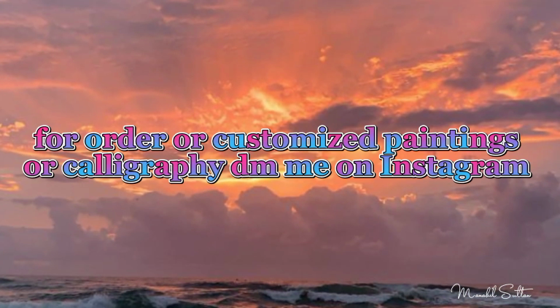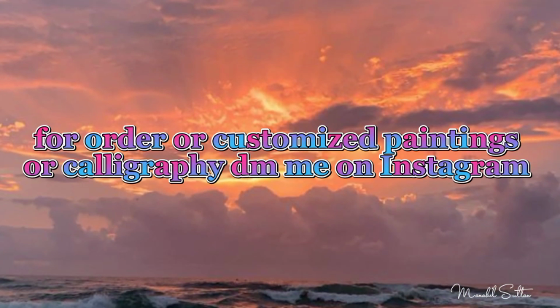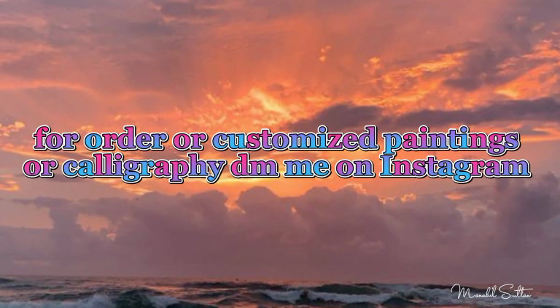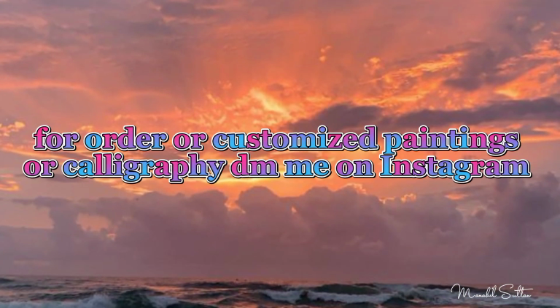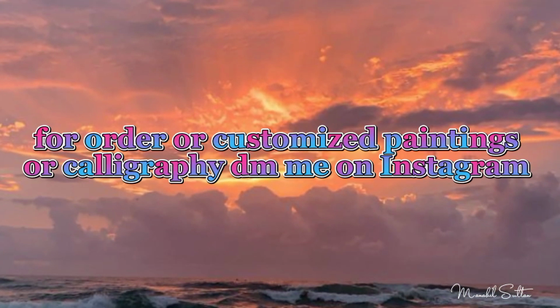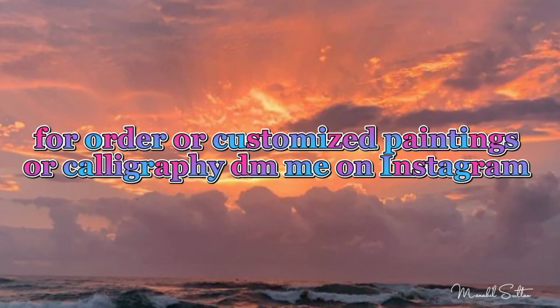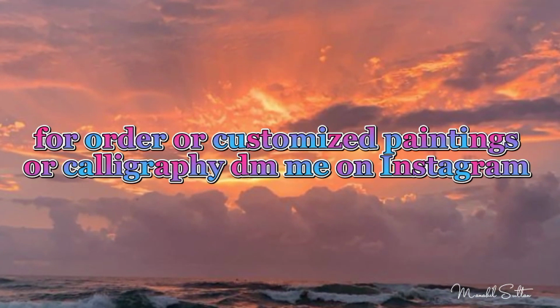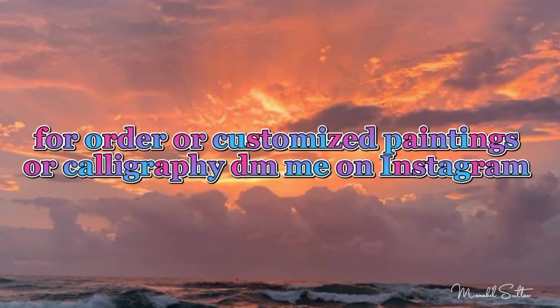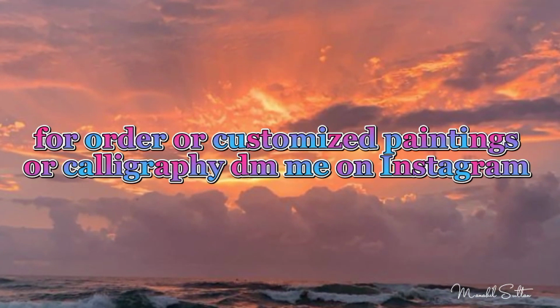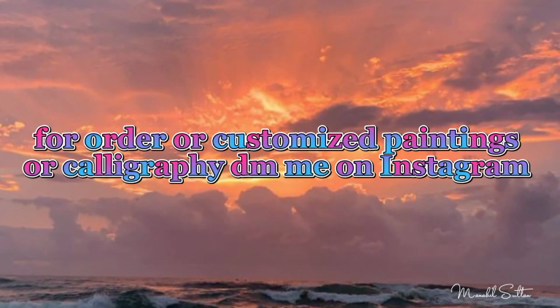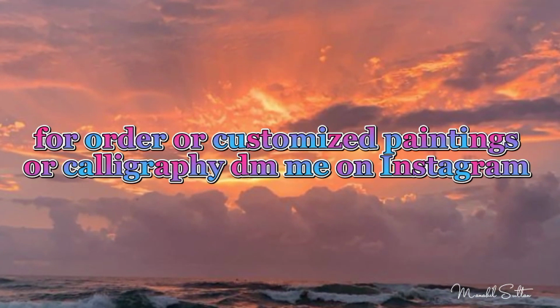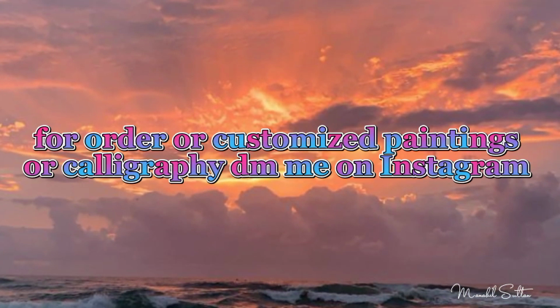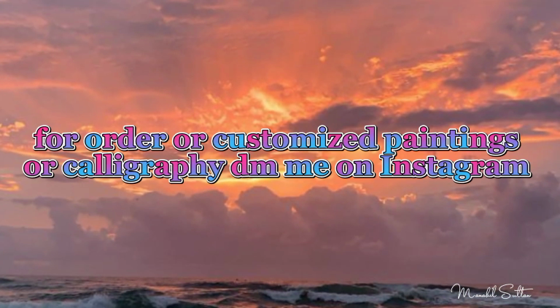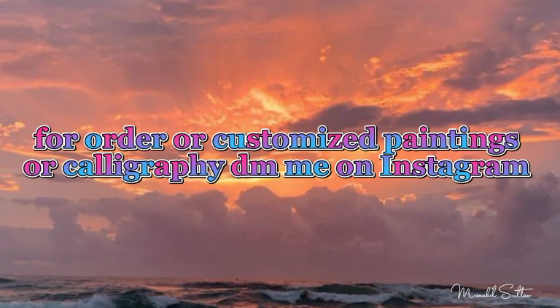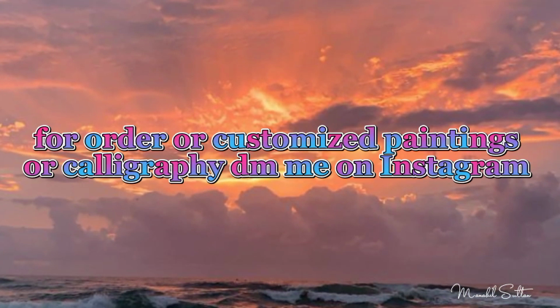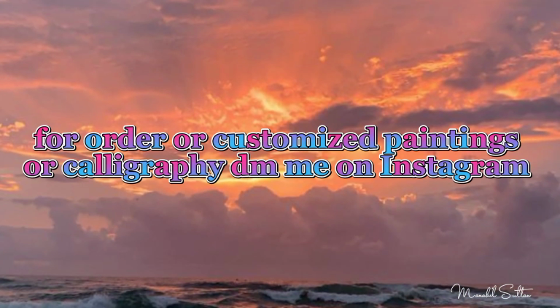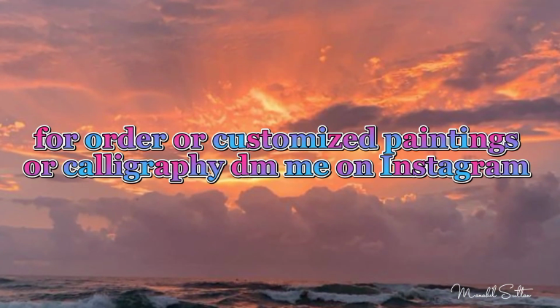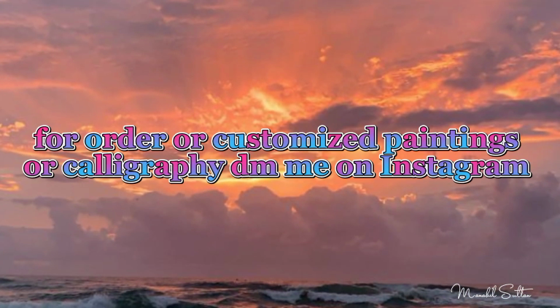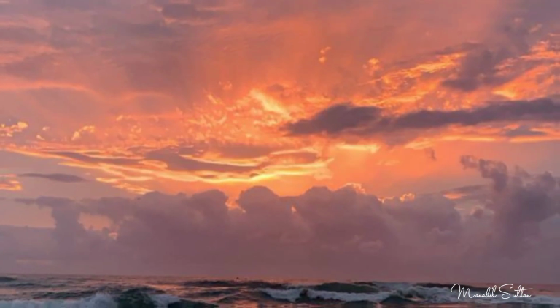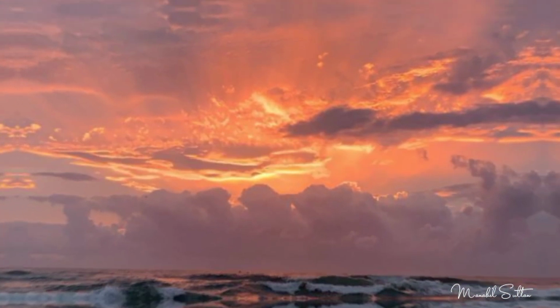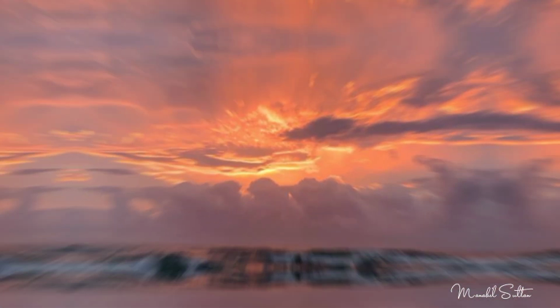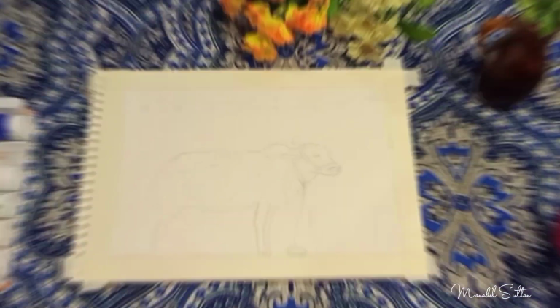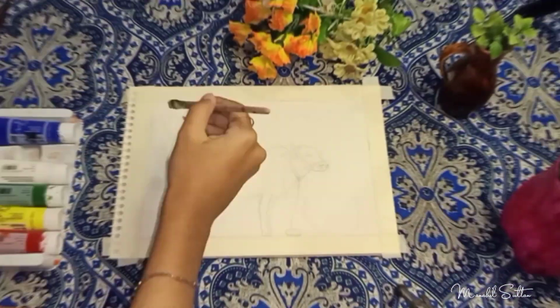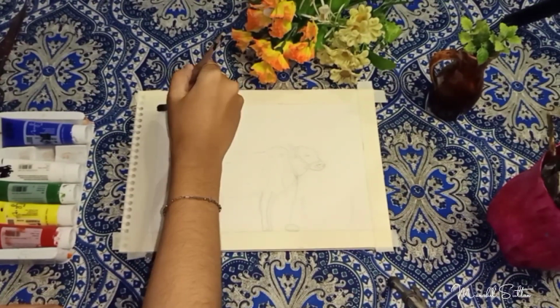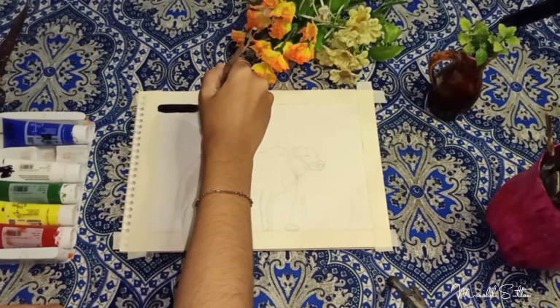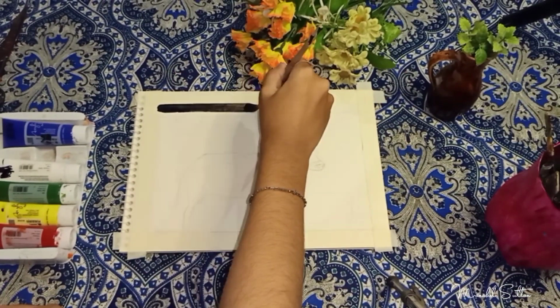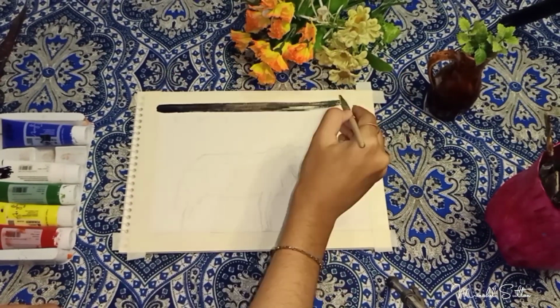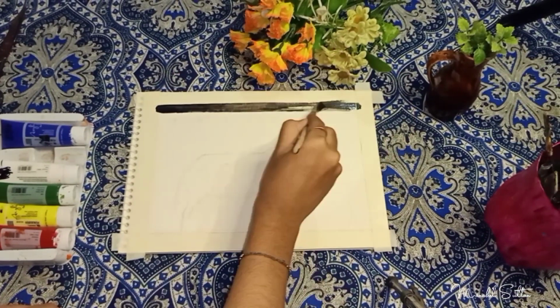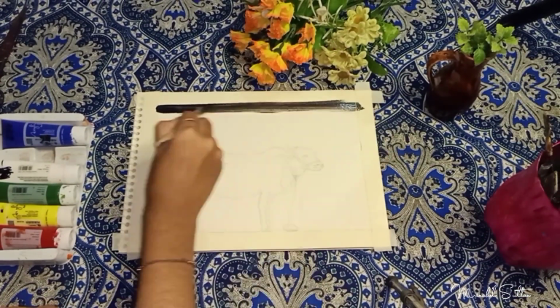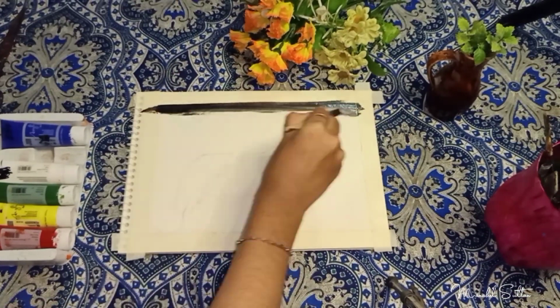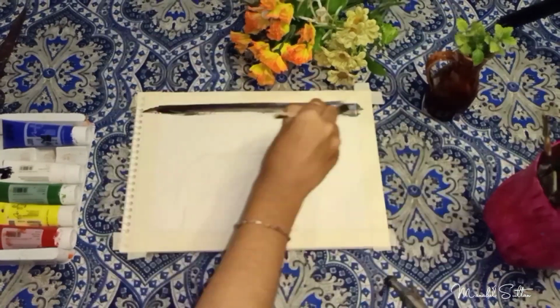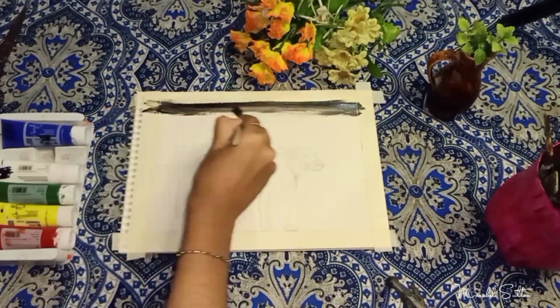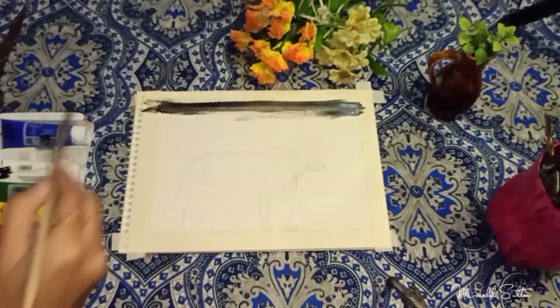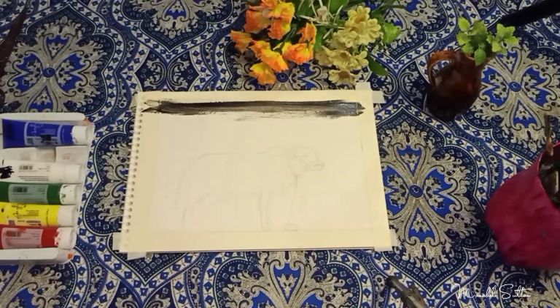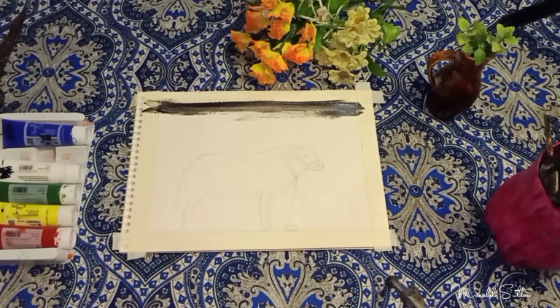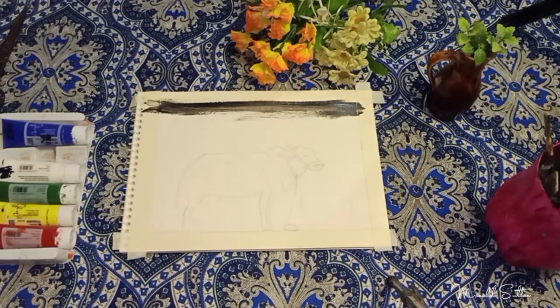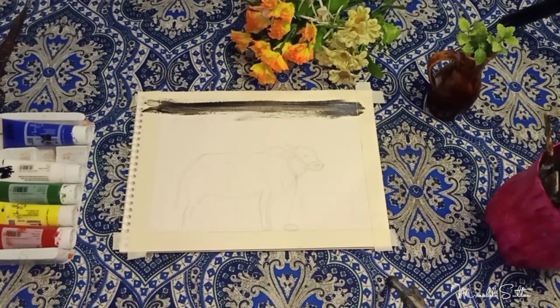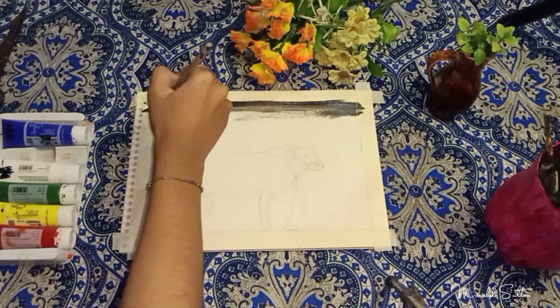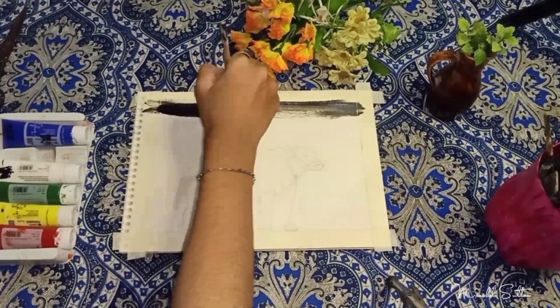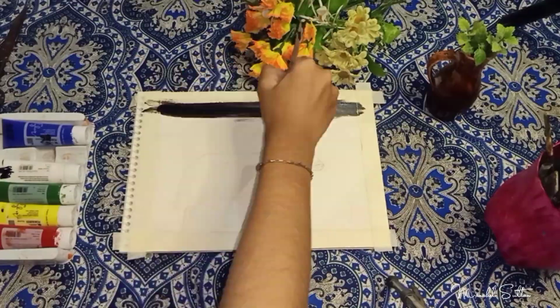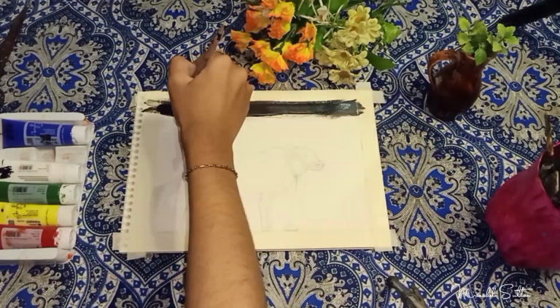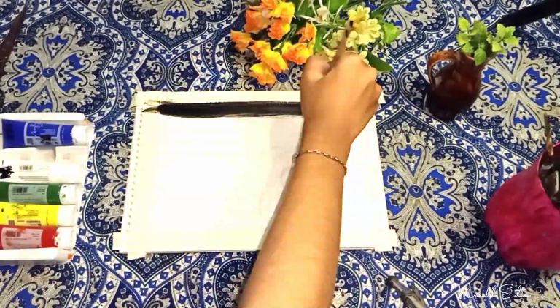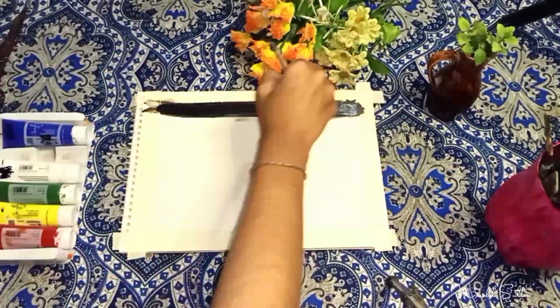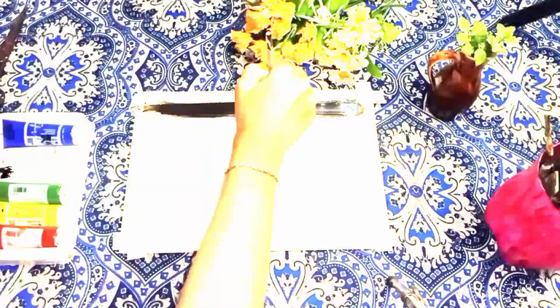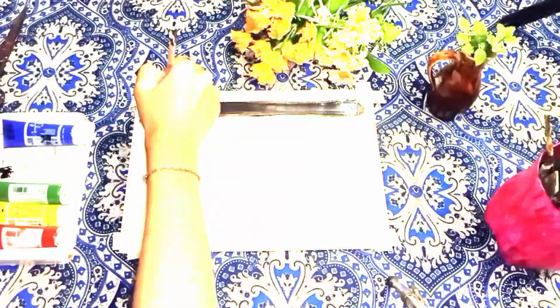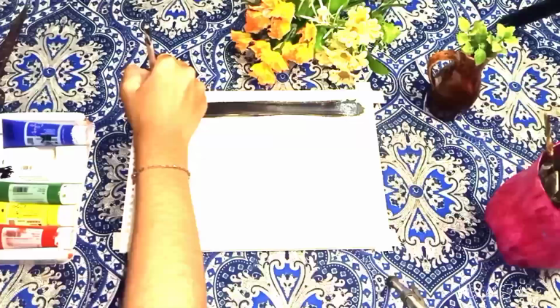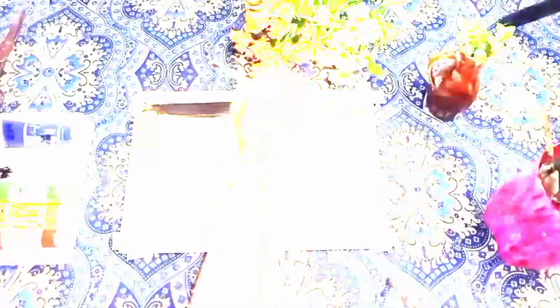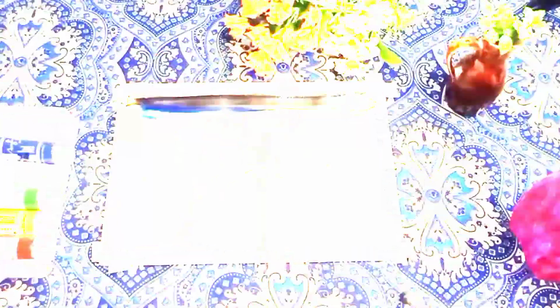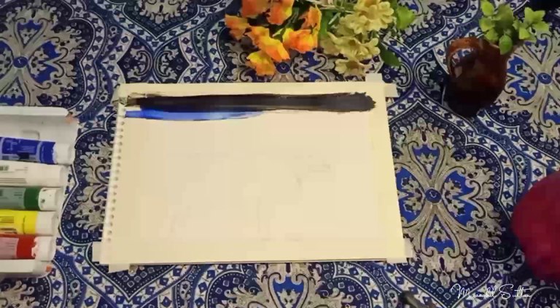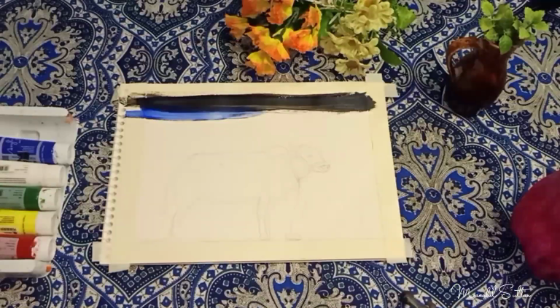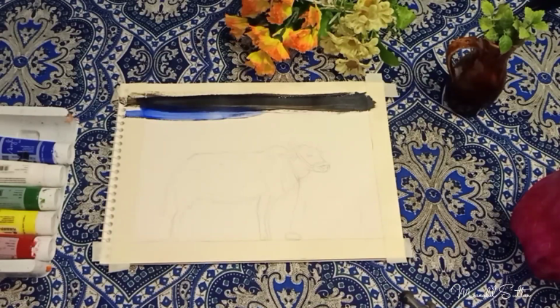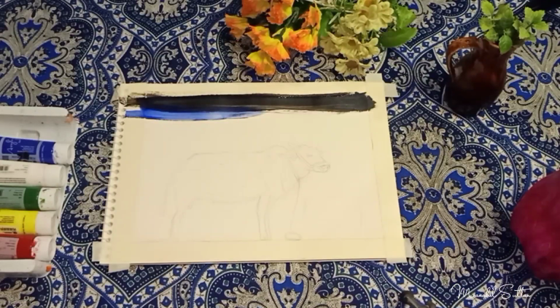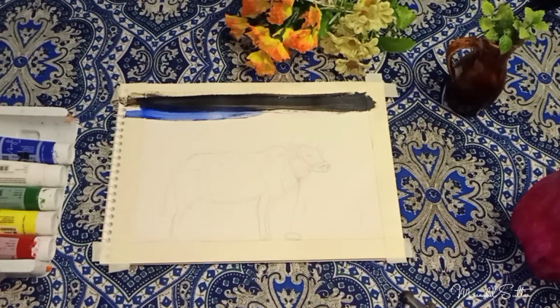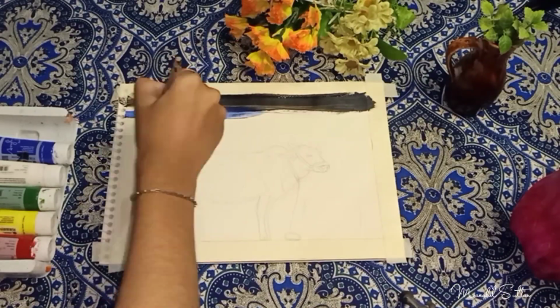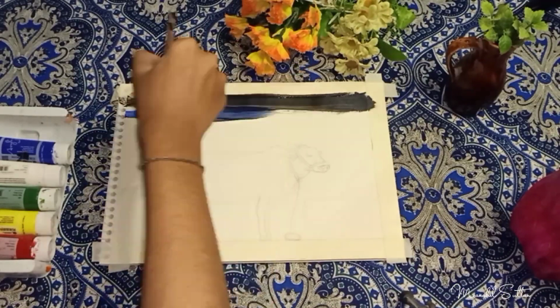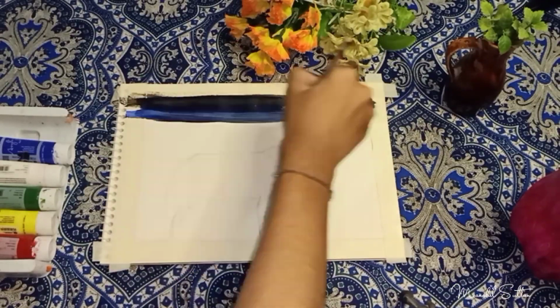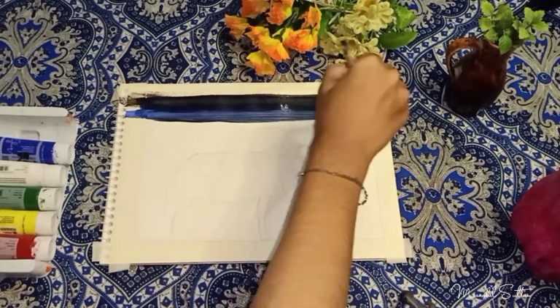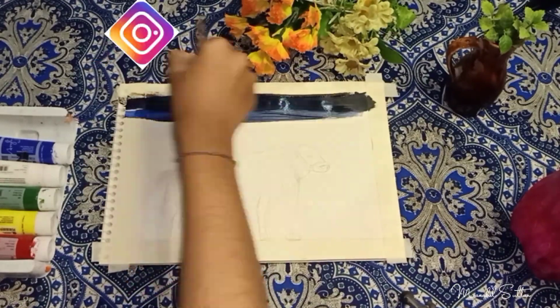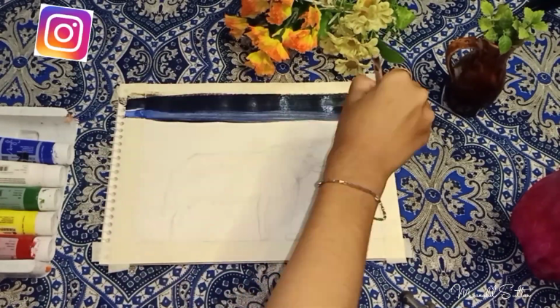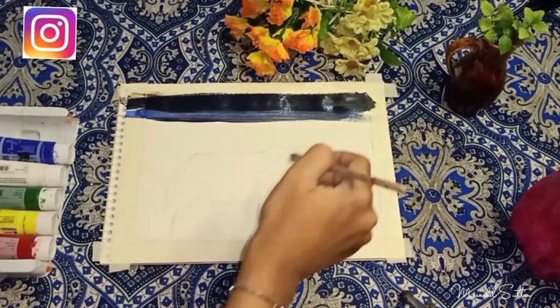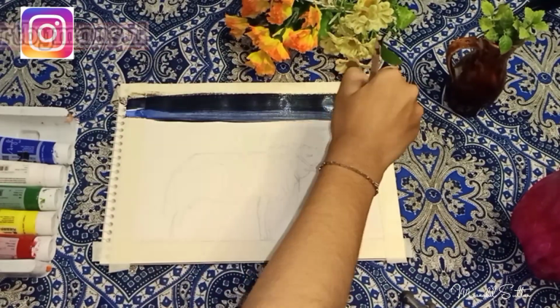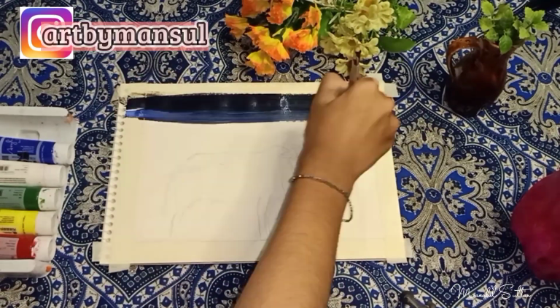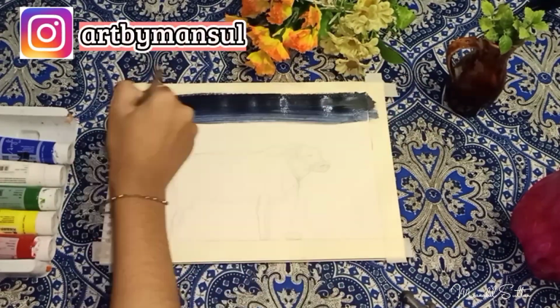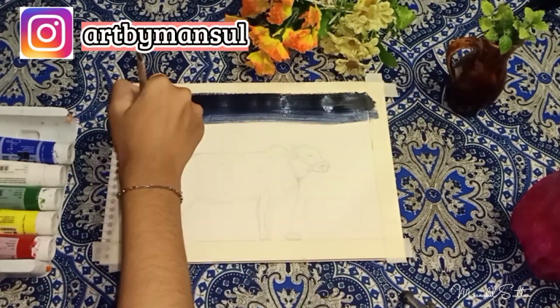Hey everyone, welcome to my channel. Hope you all are doing well. As Eid is going to be, I thought I'd make some related painting from it.